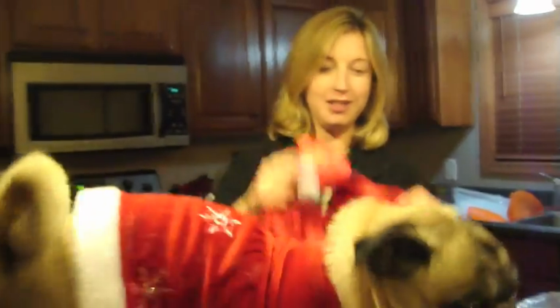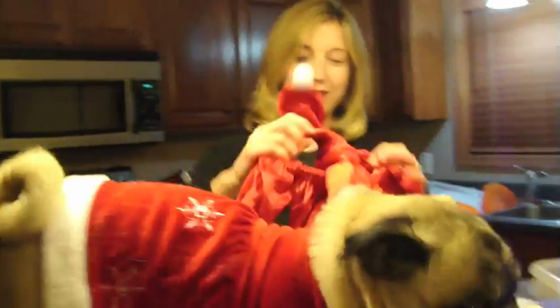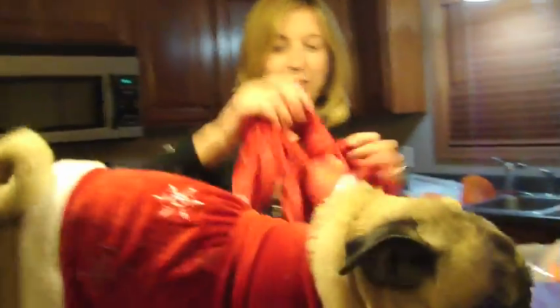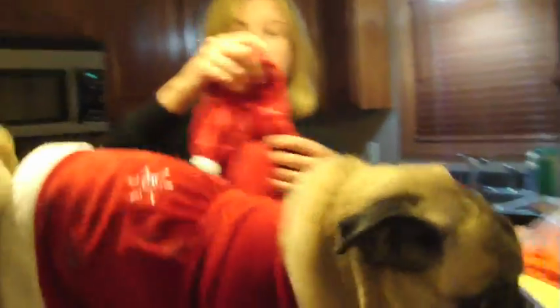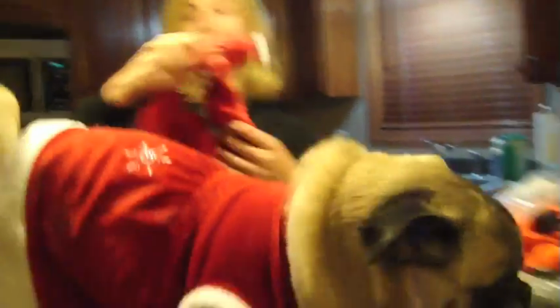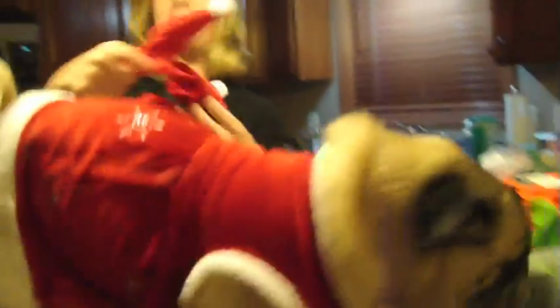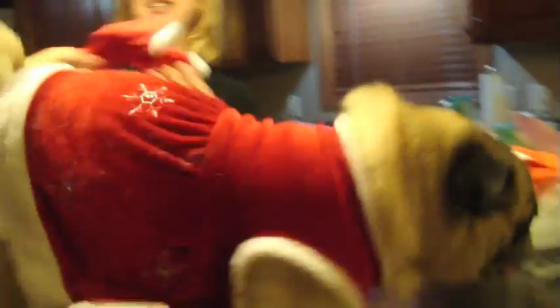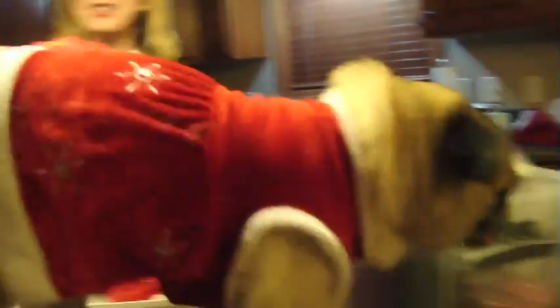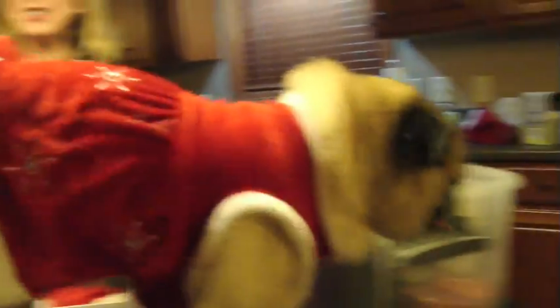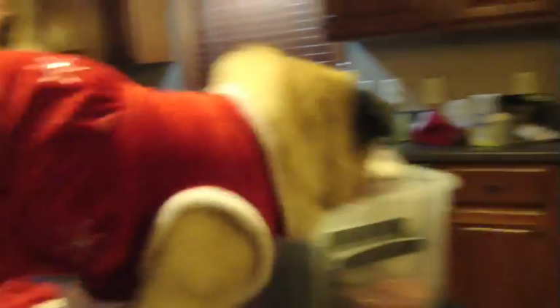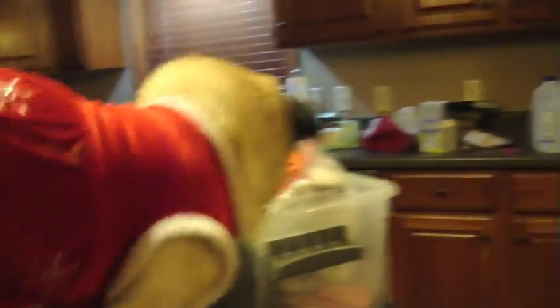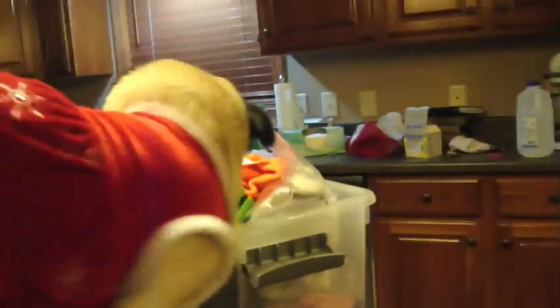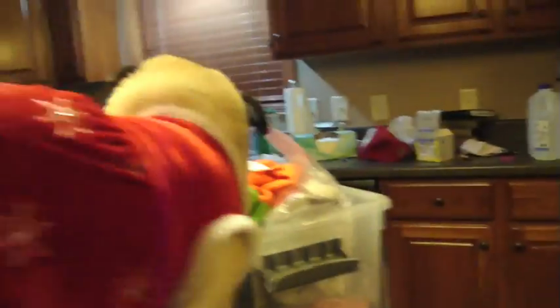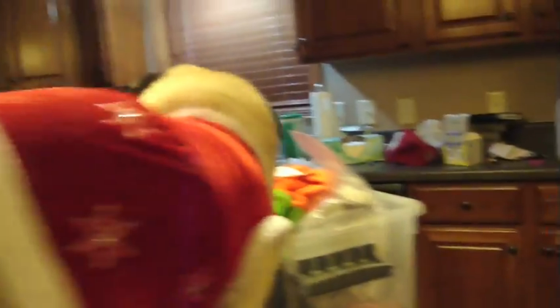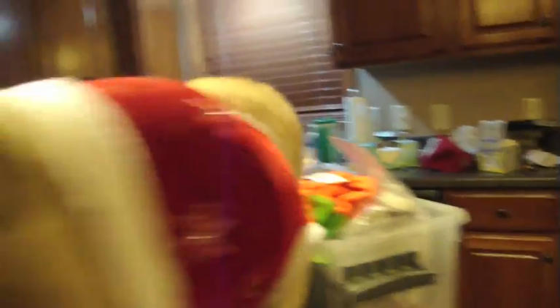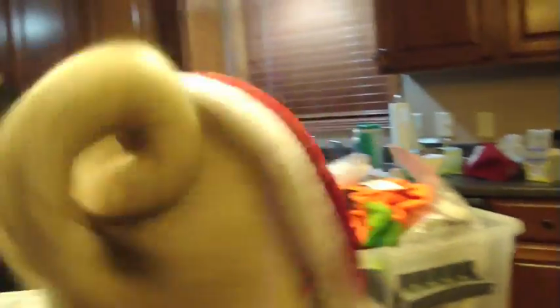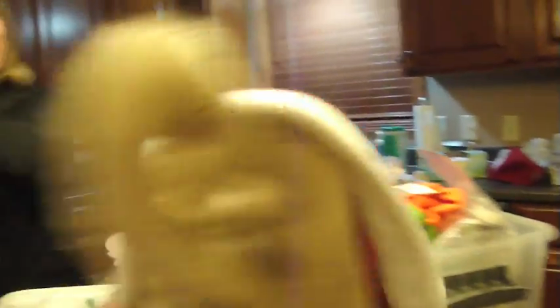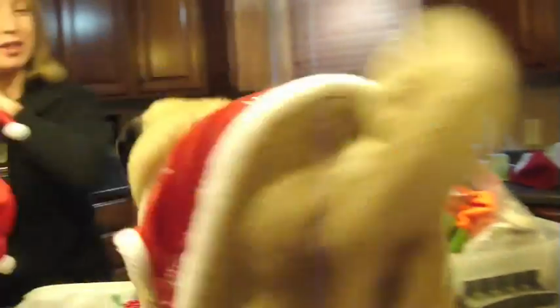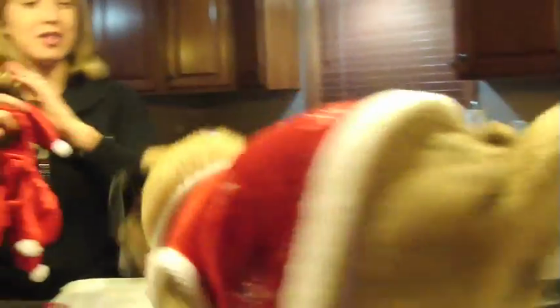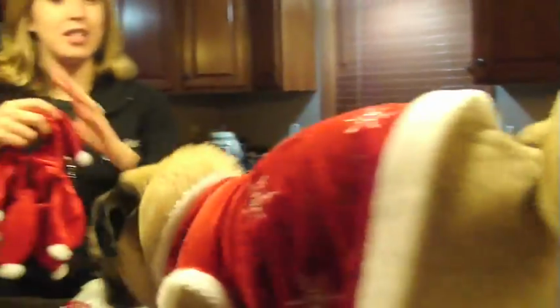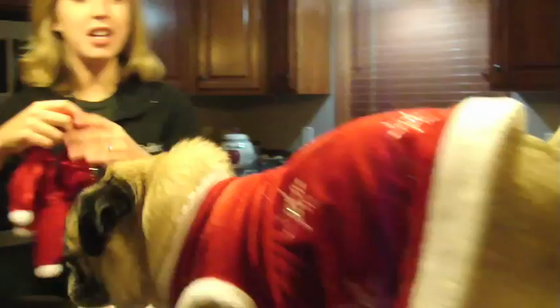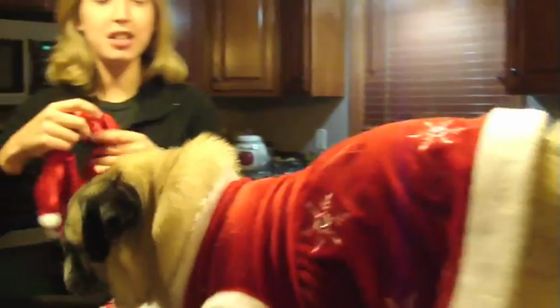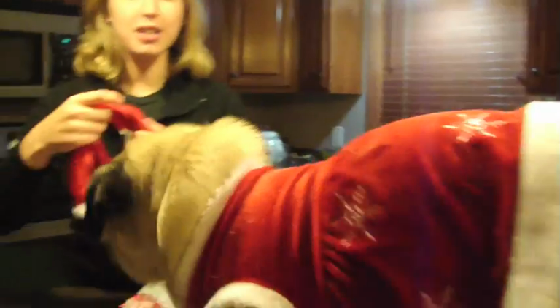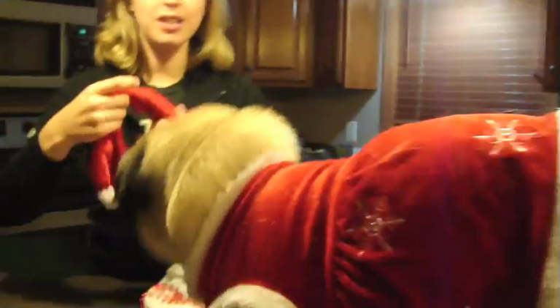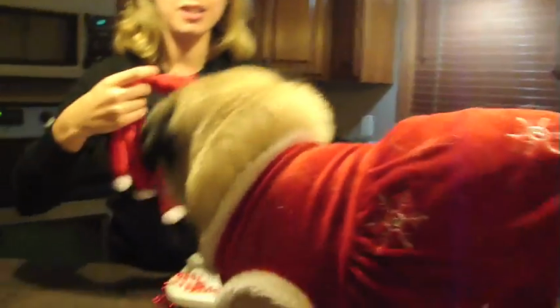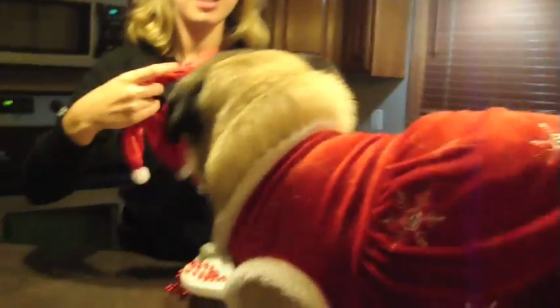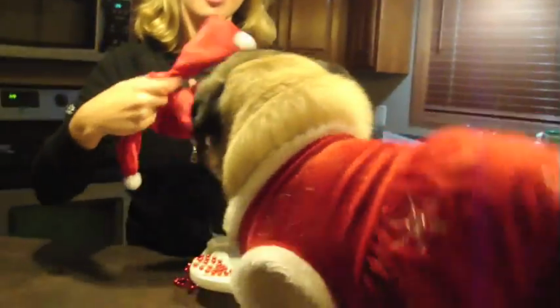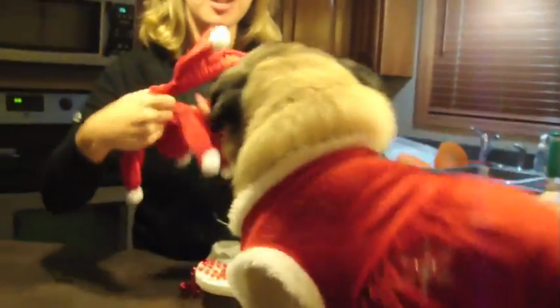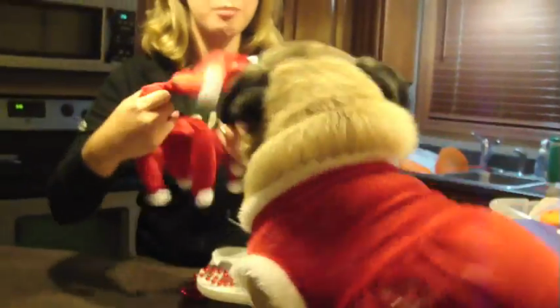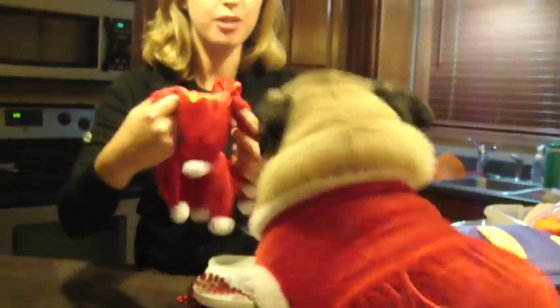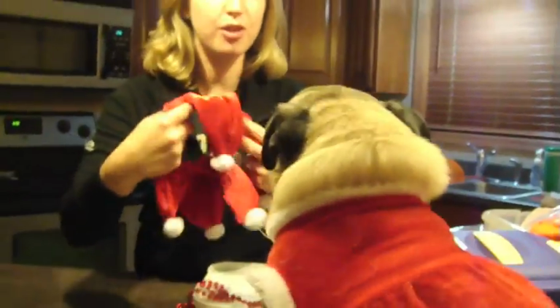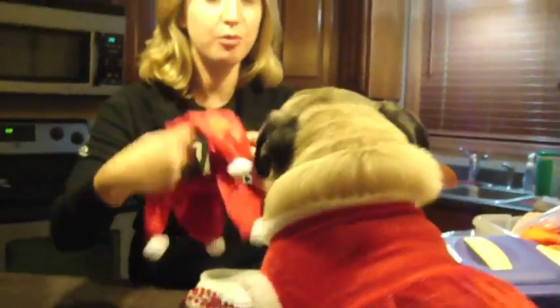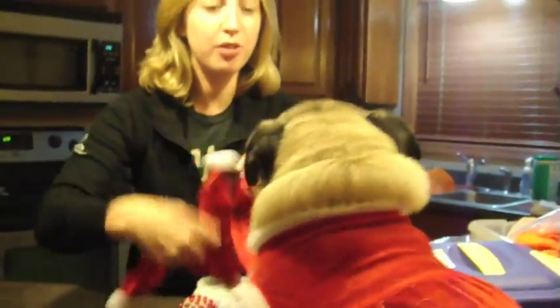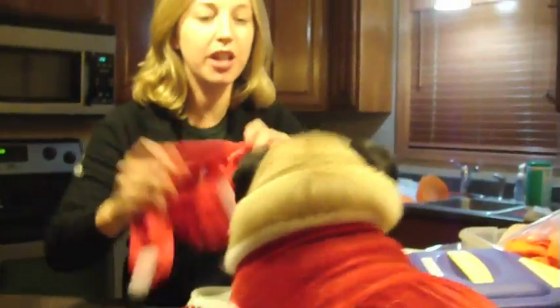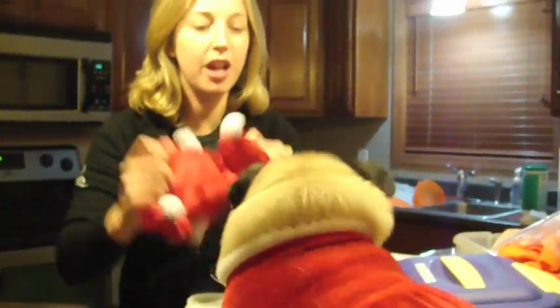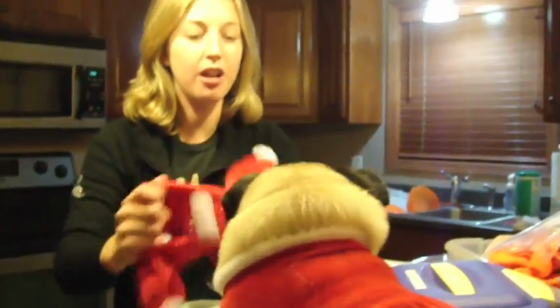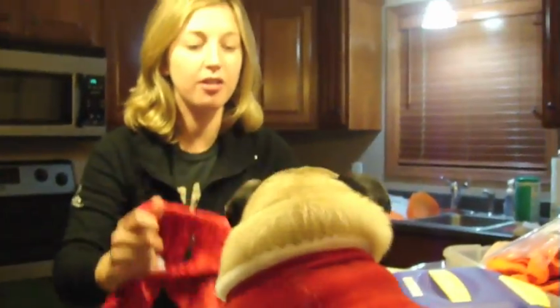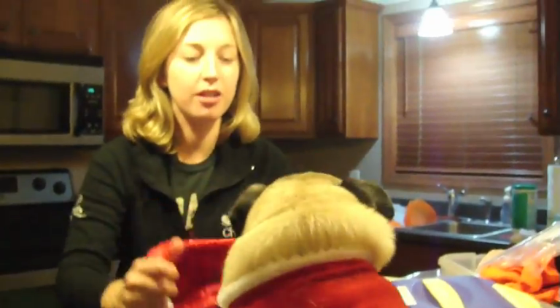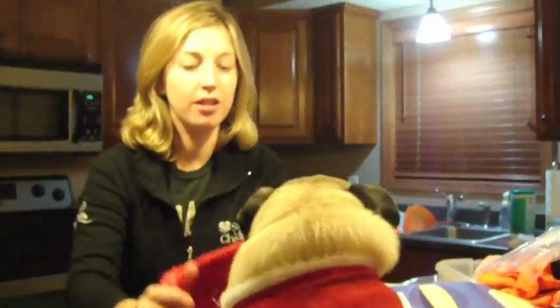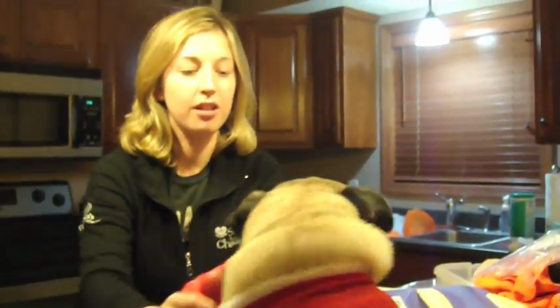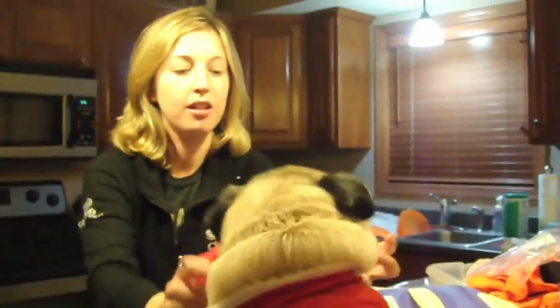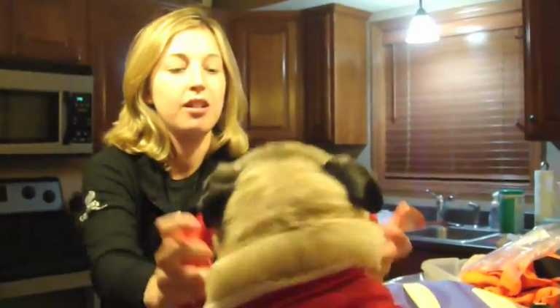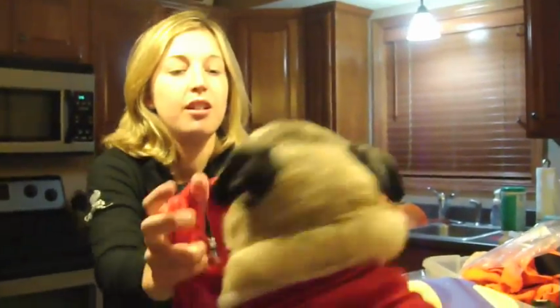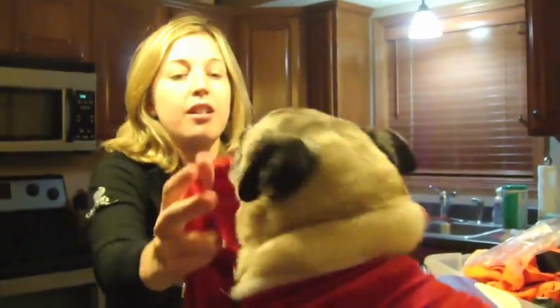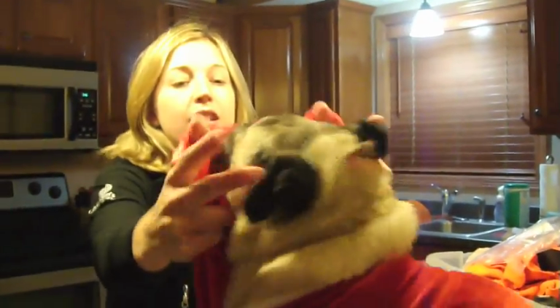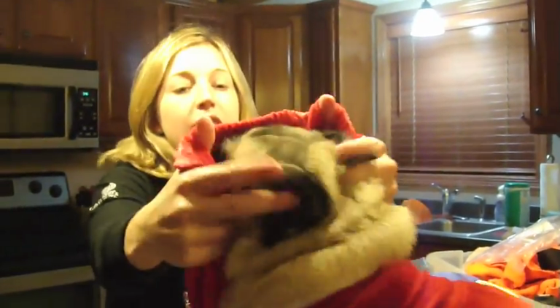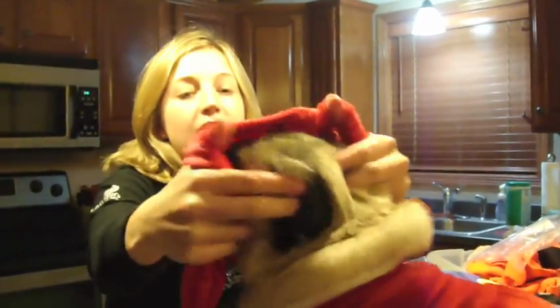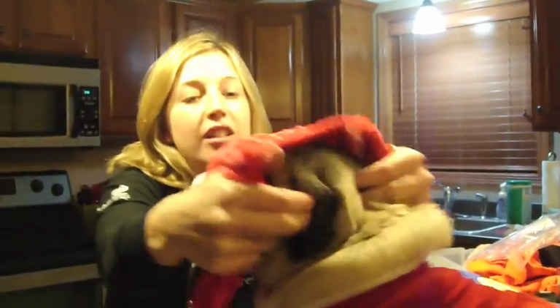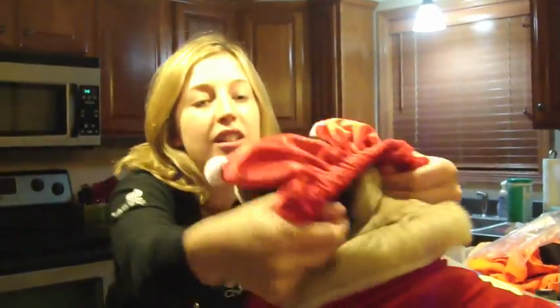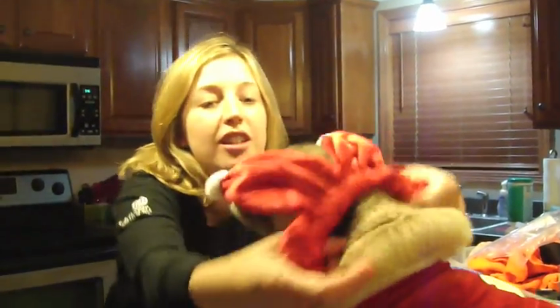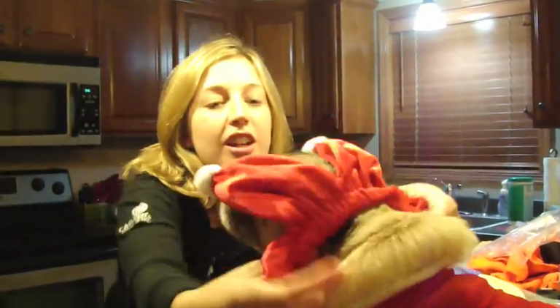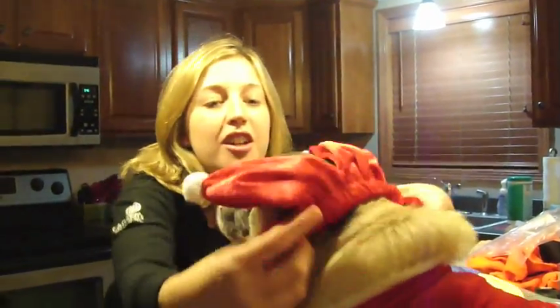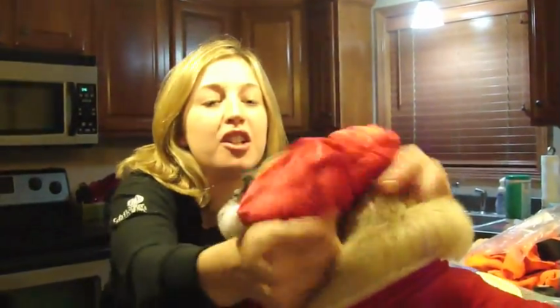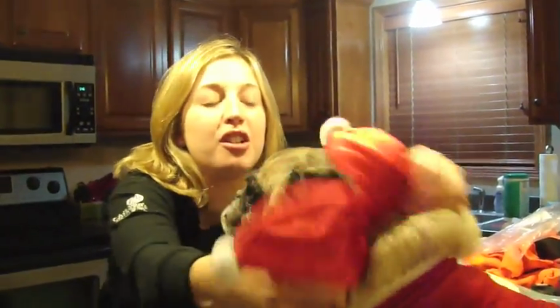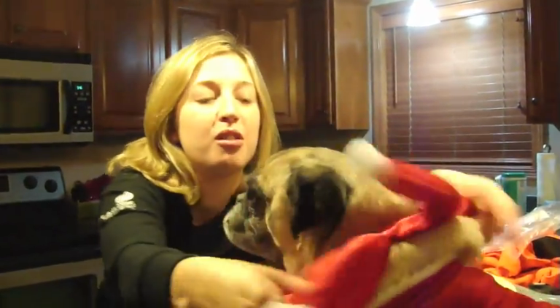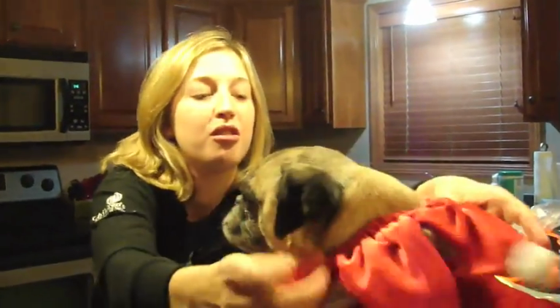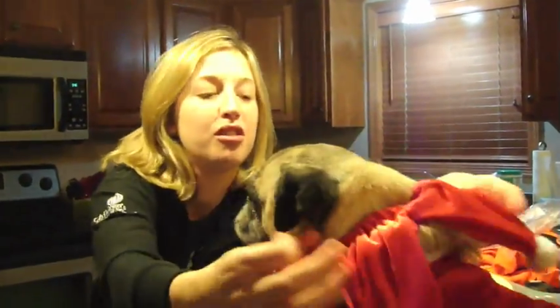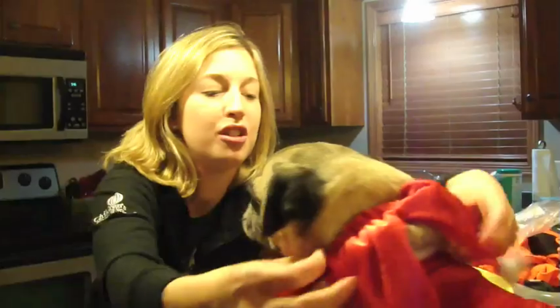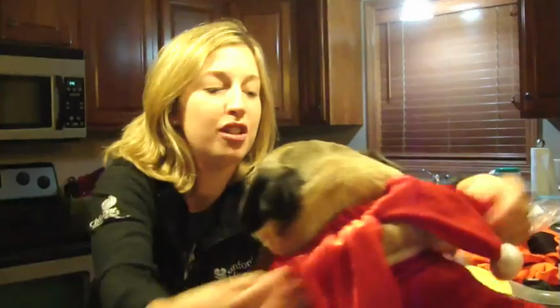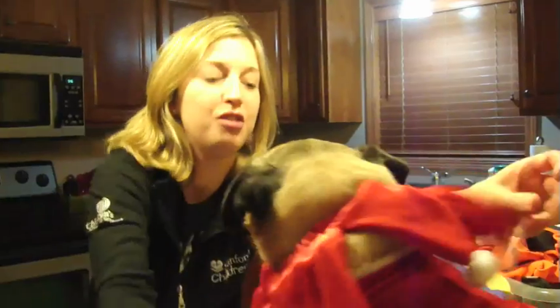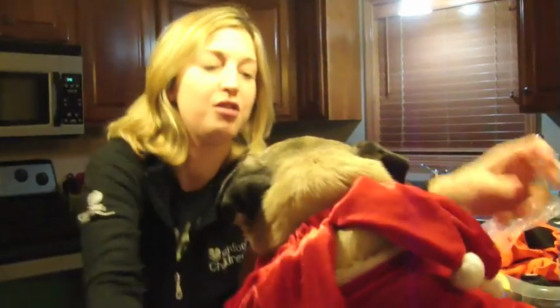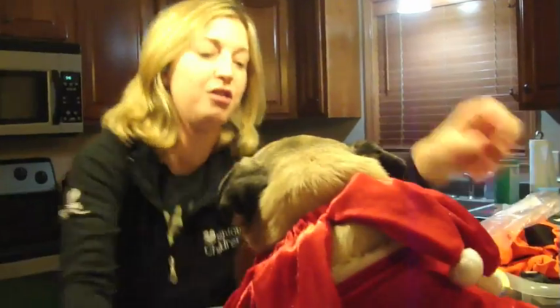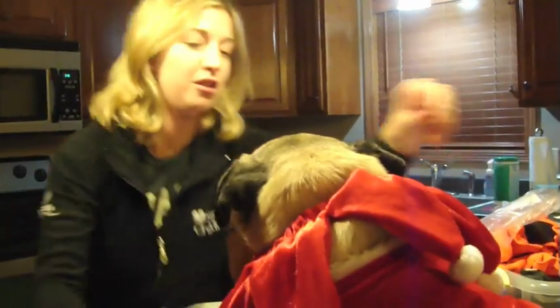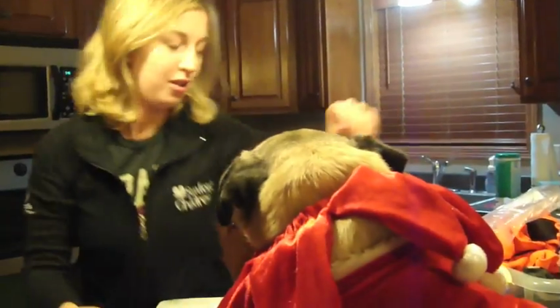Maggie, come here. Sit. Sit — put on your pretty collar. There you go. Good girl.